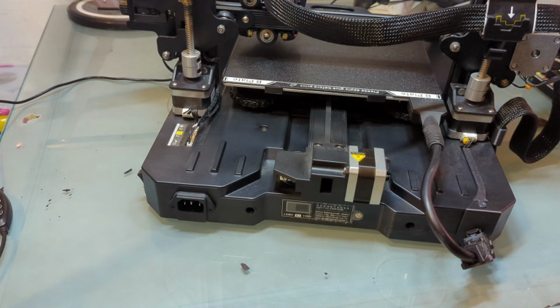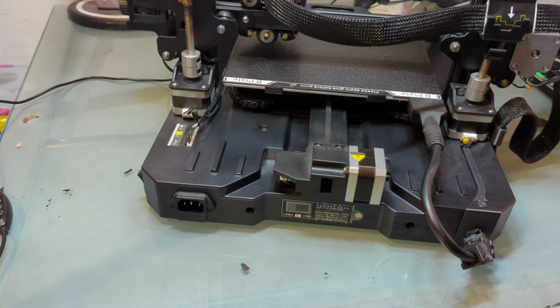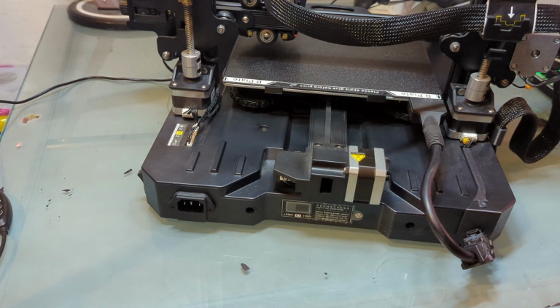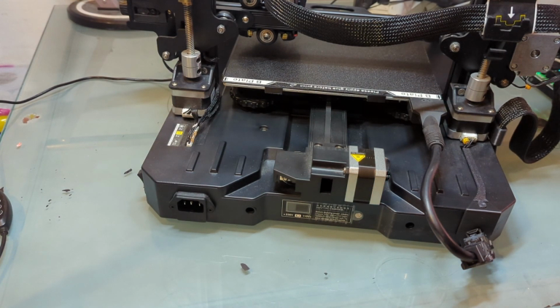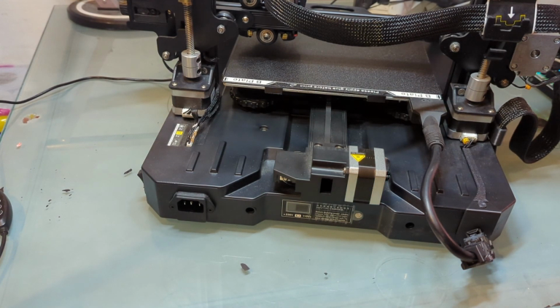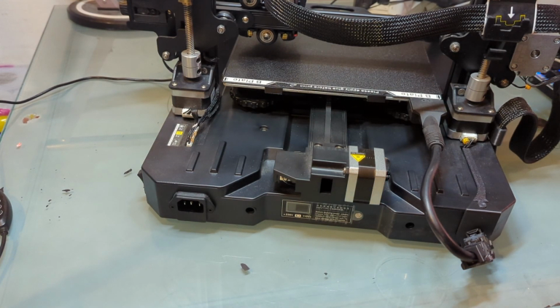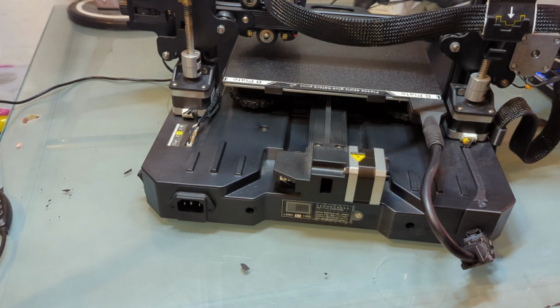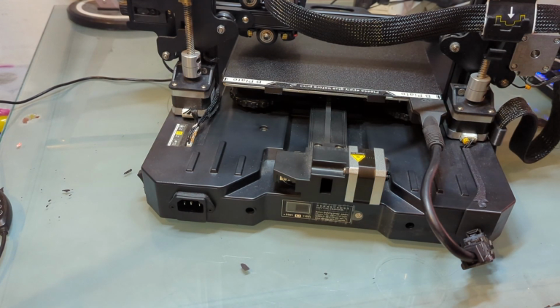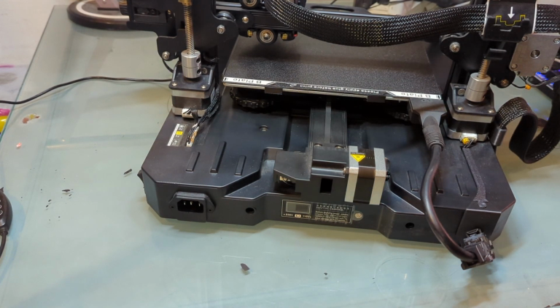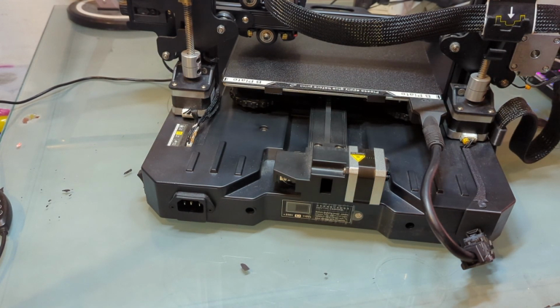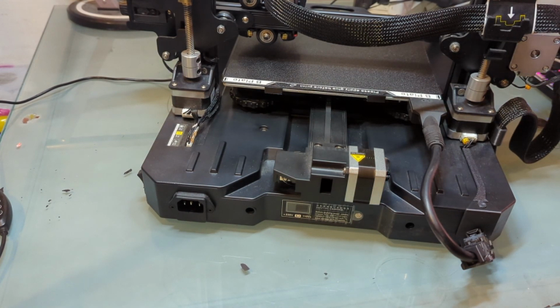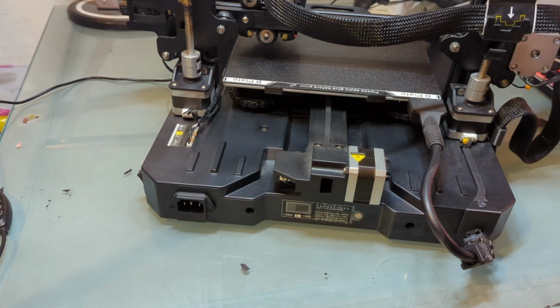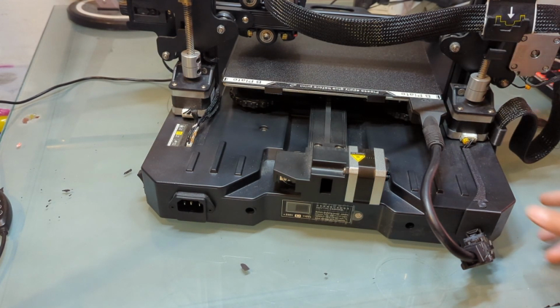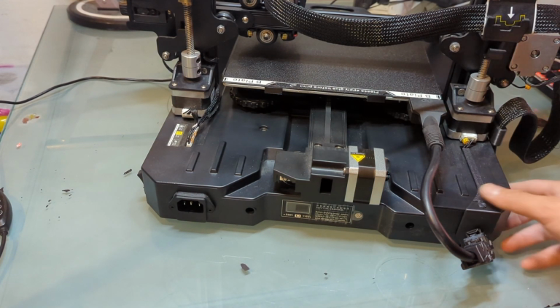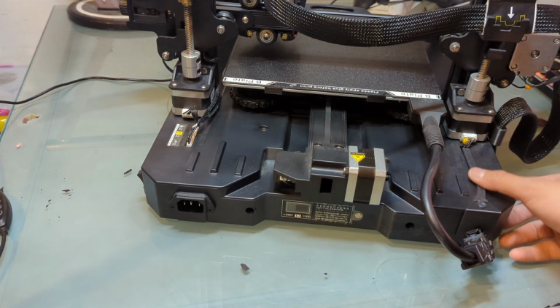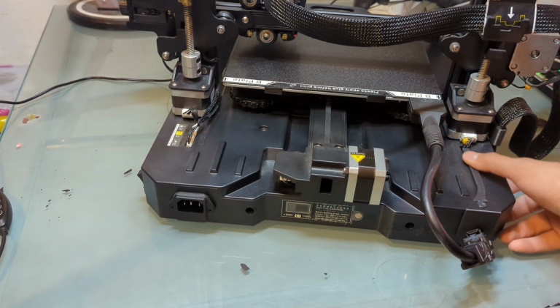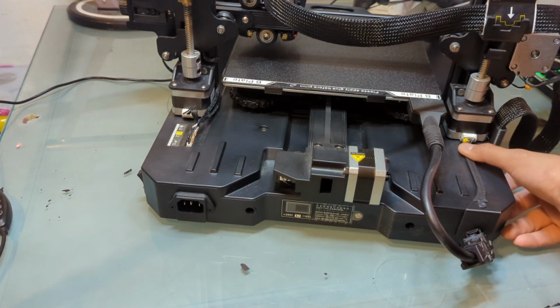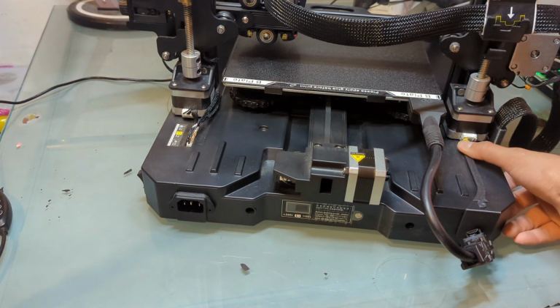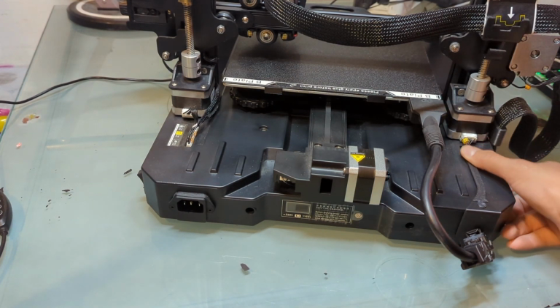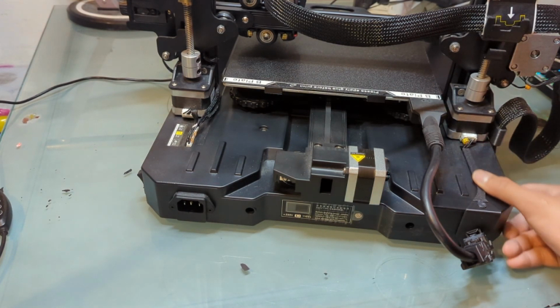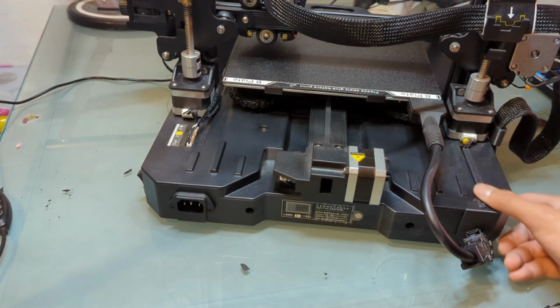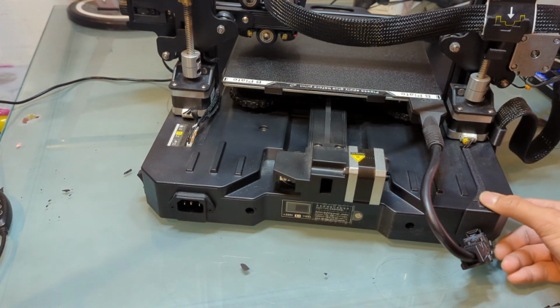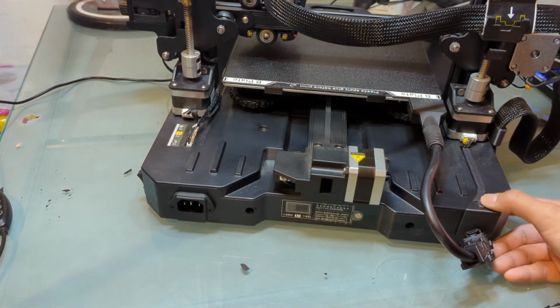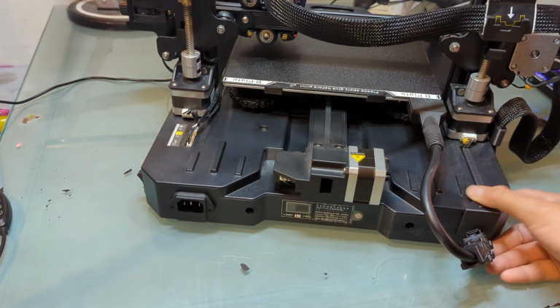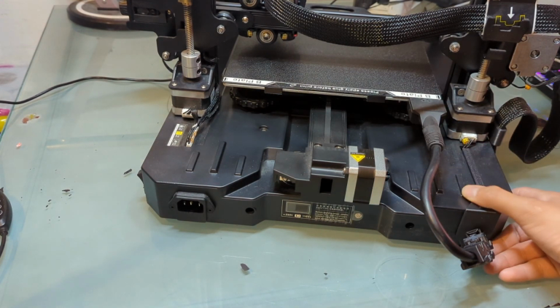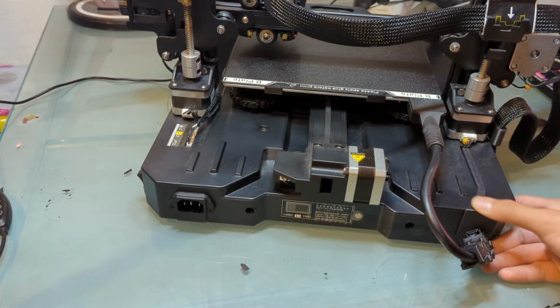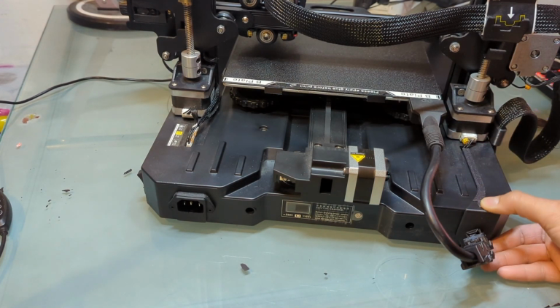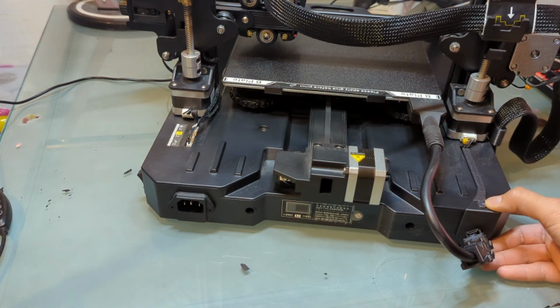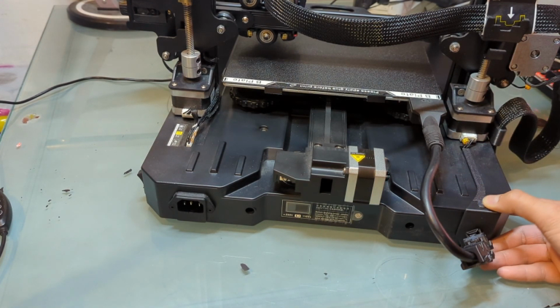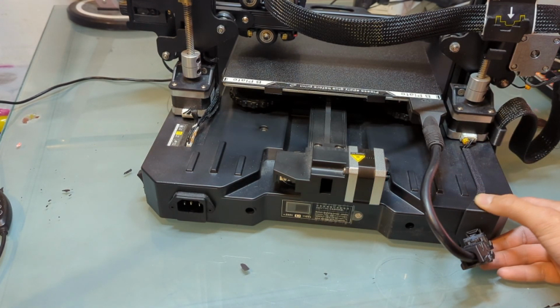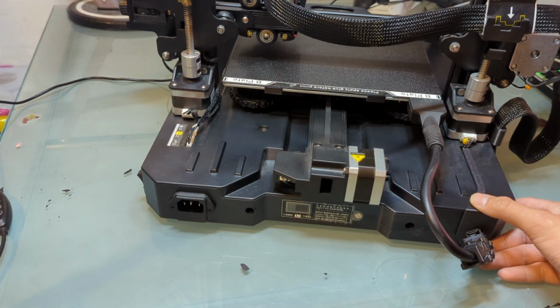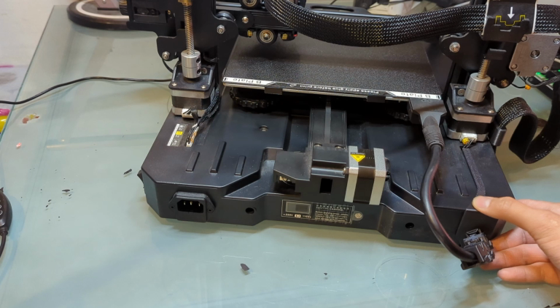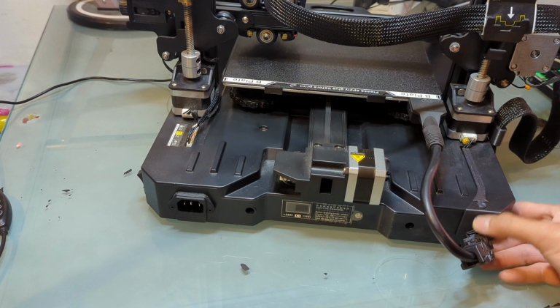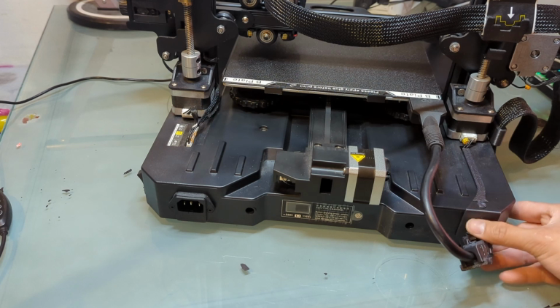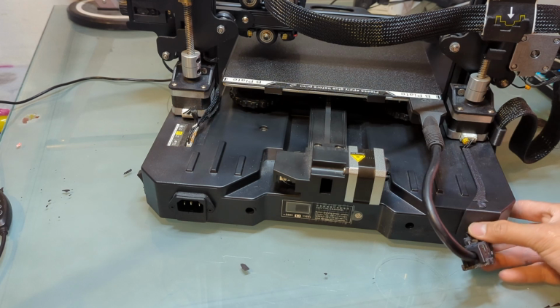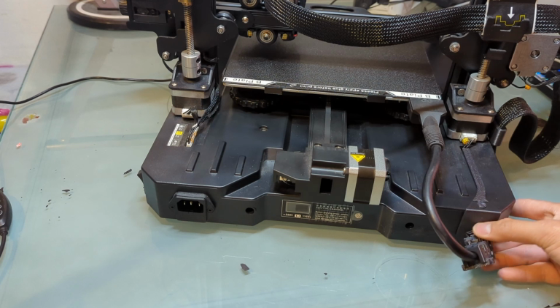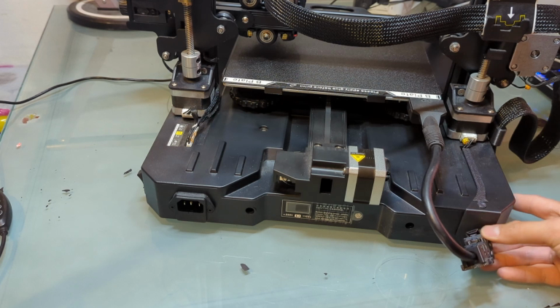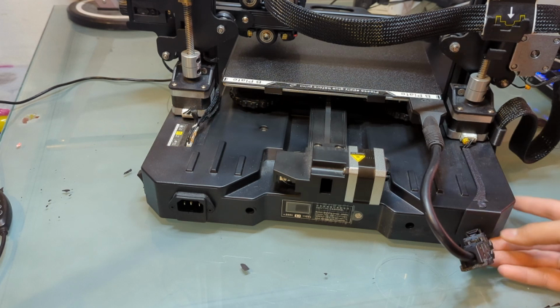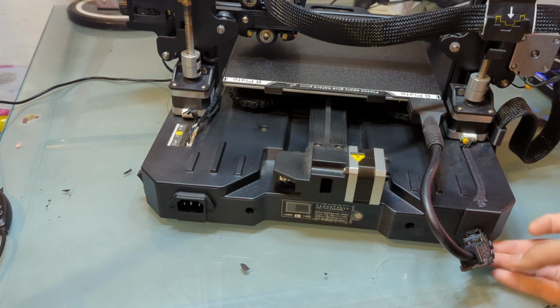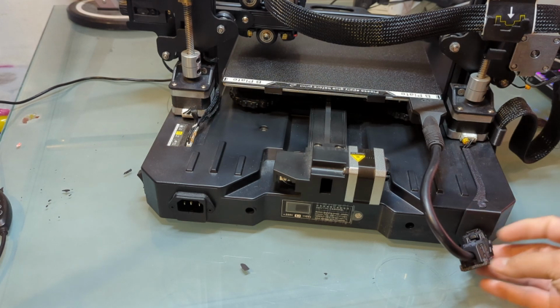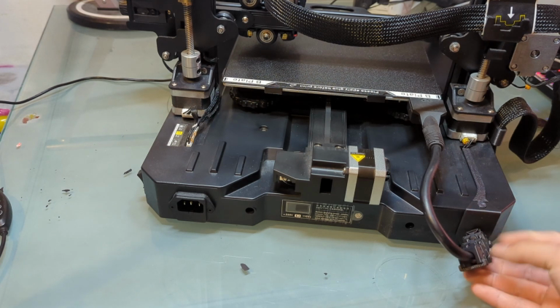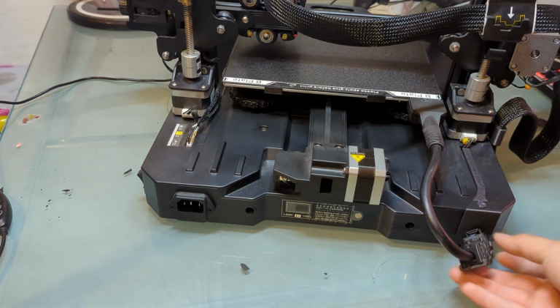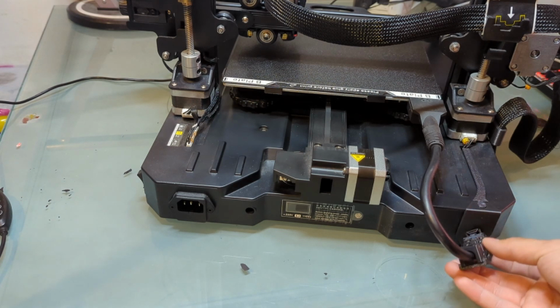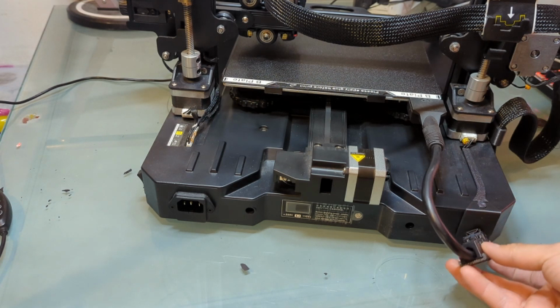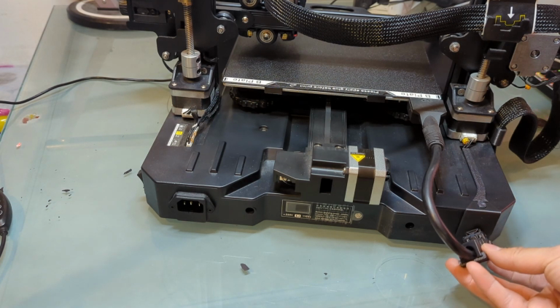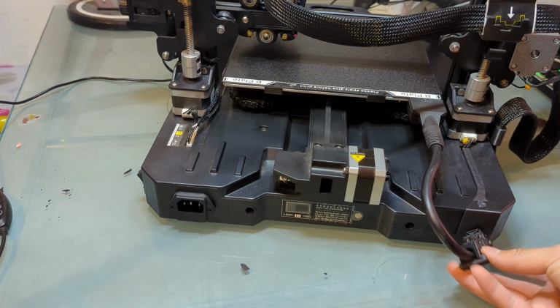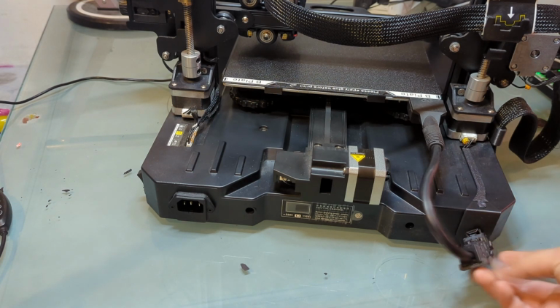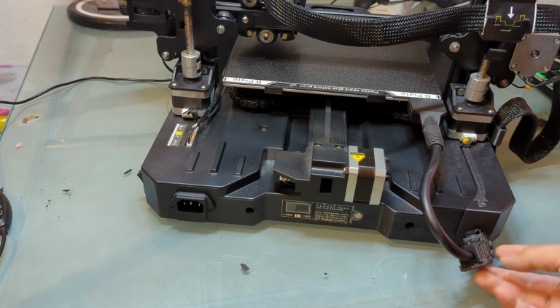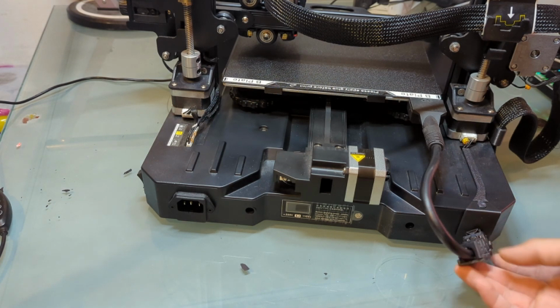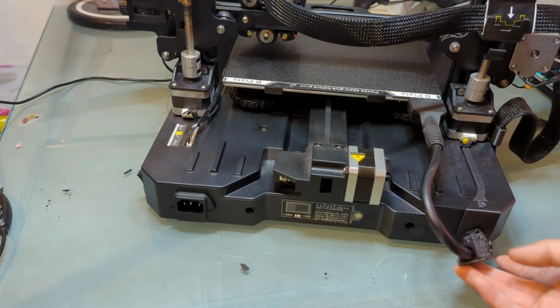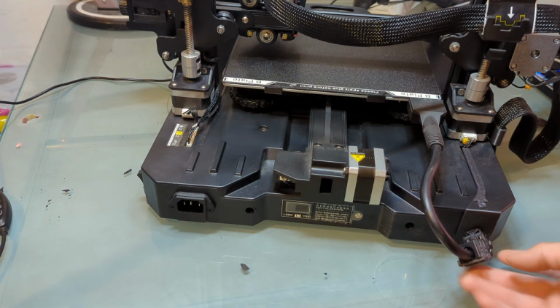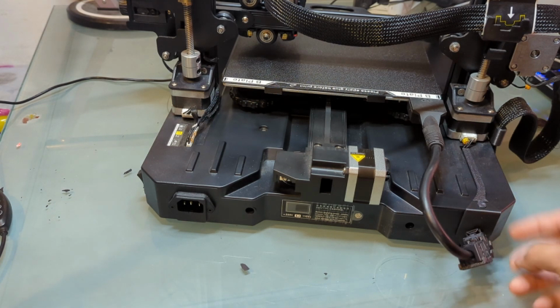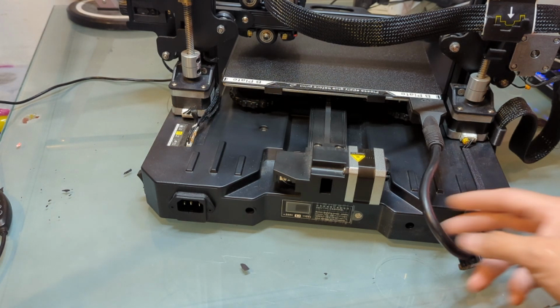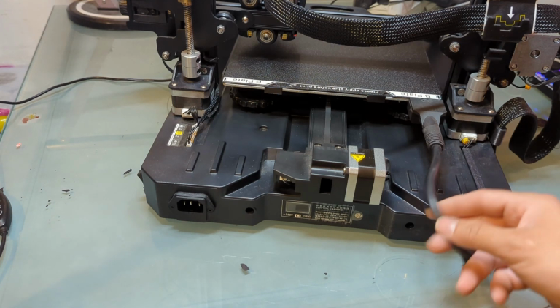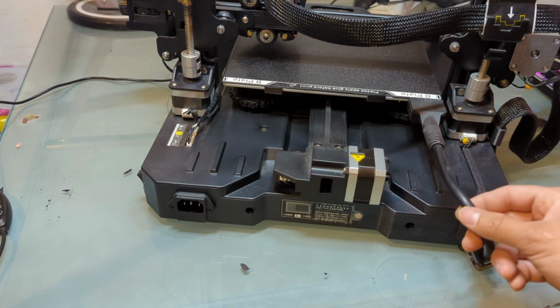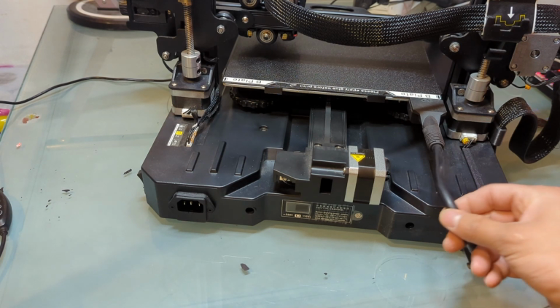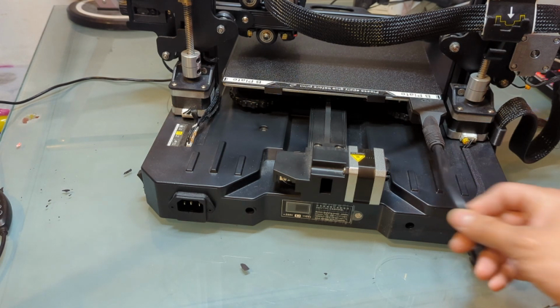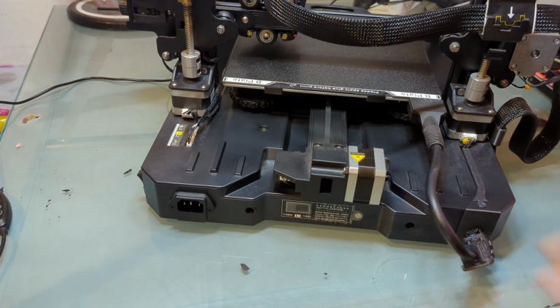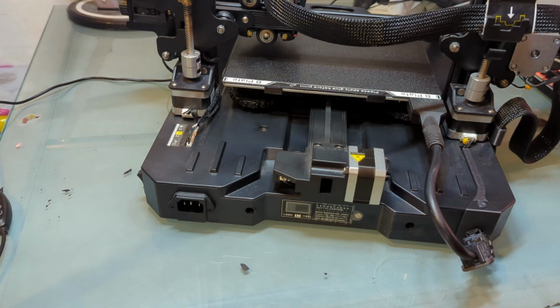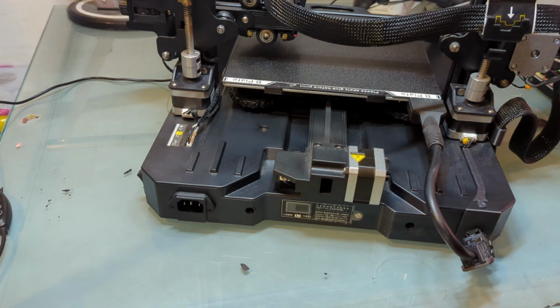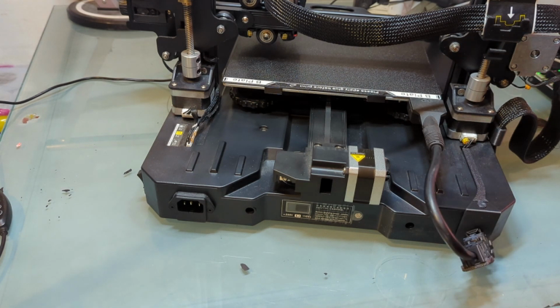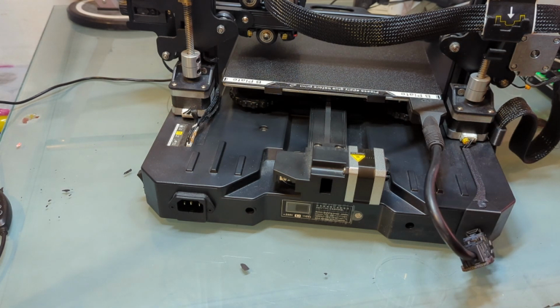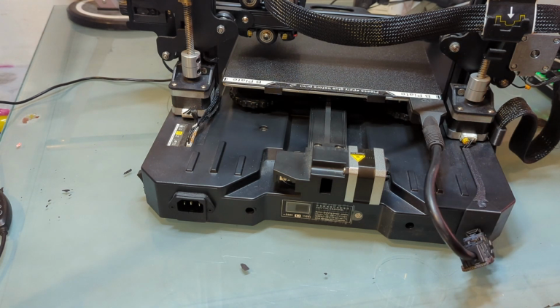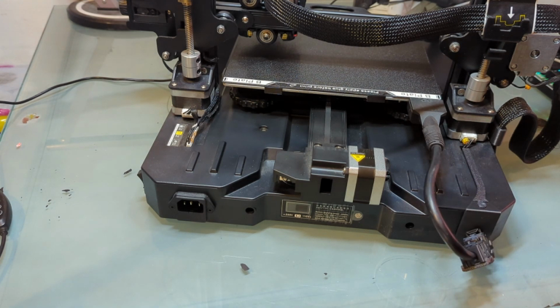So I went ahead and printed this mod. Link in the description down below. It's from Printables, which basically does mitigate that.